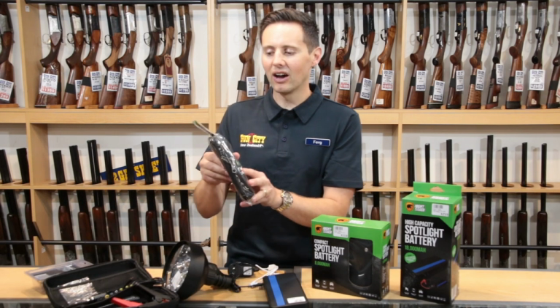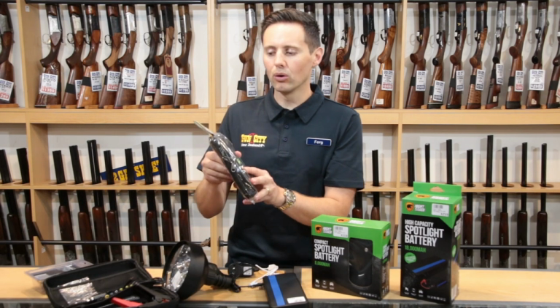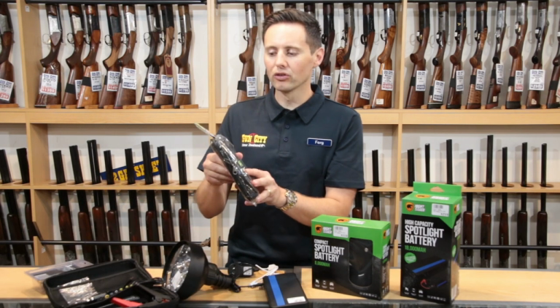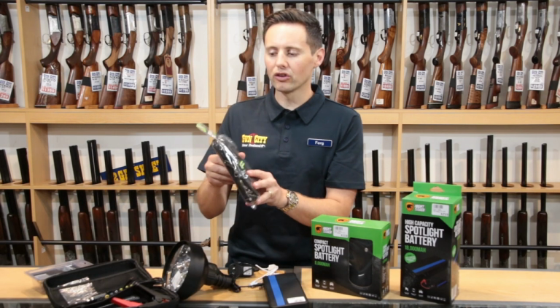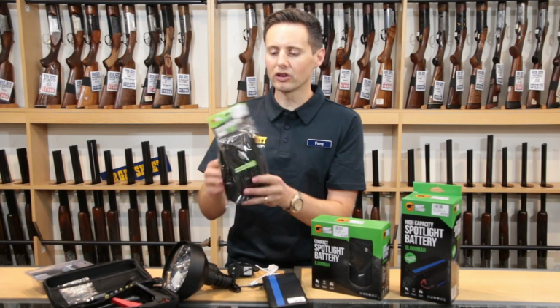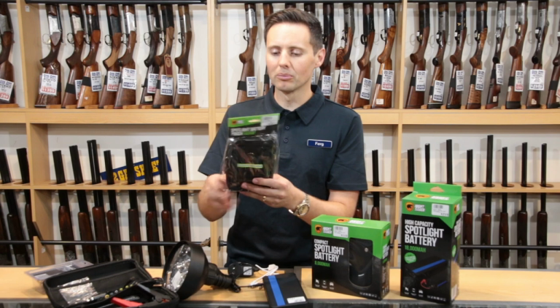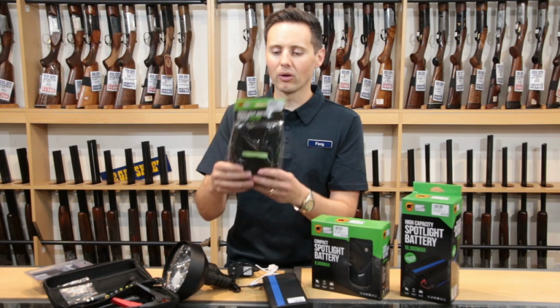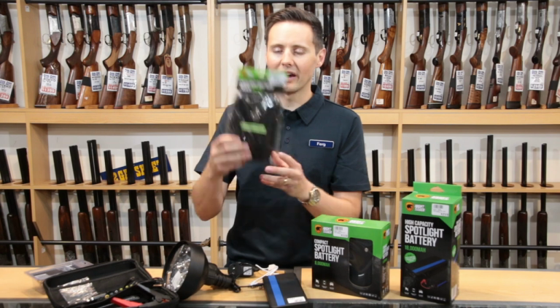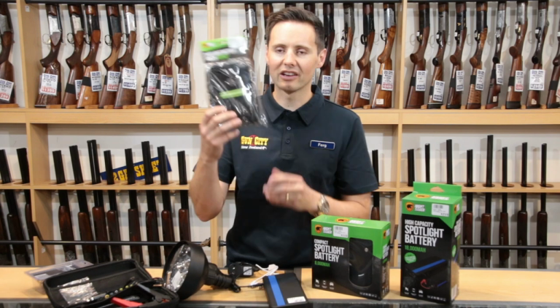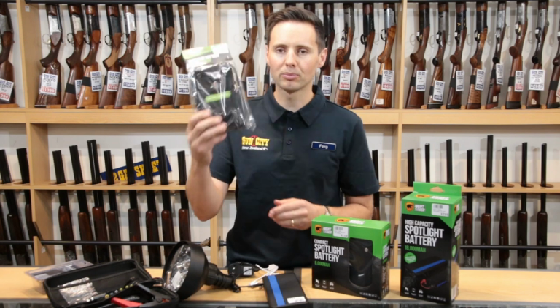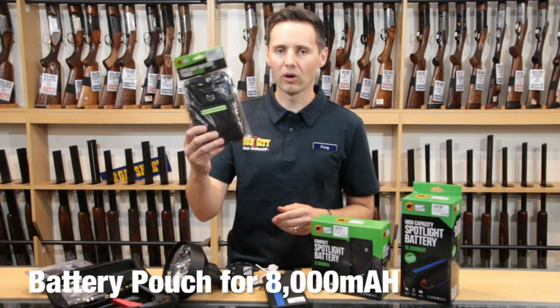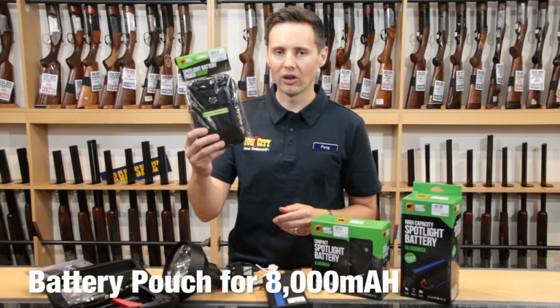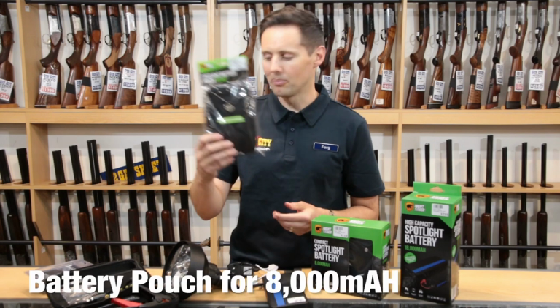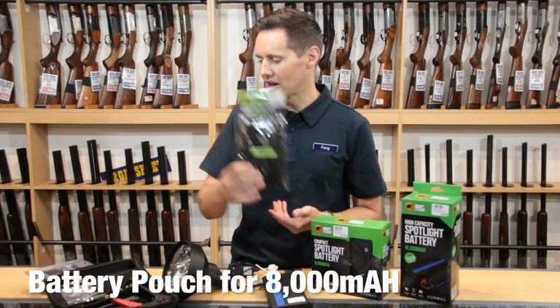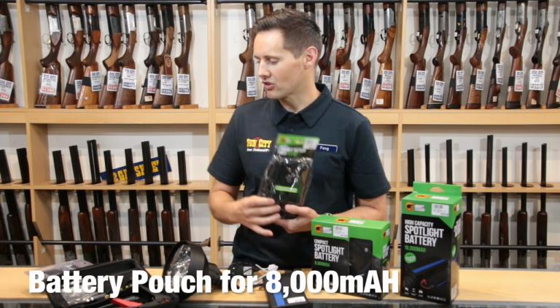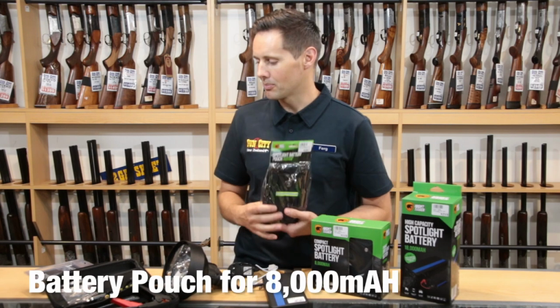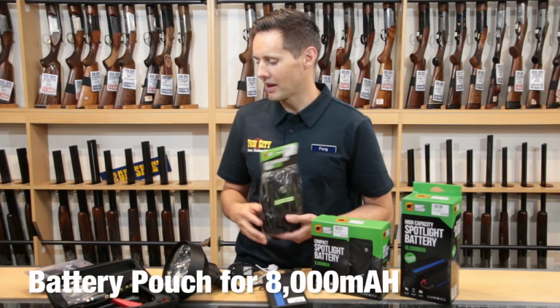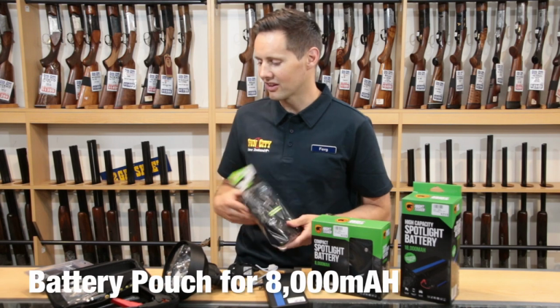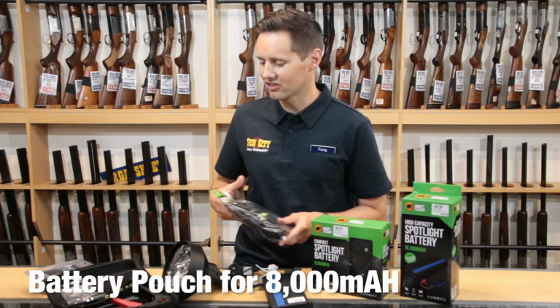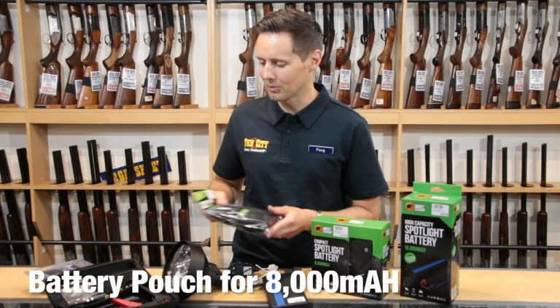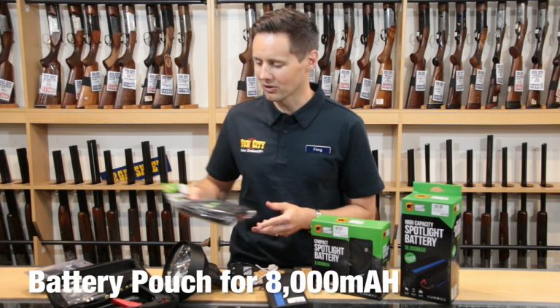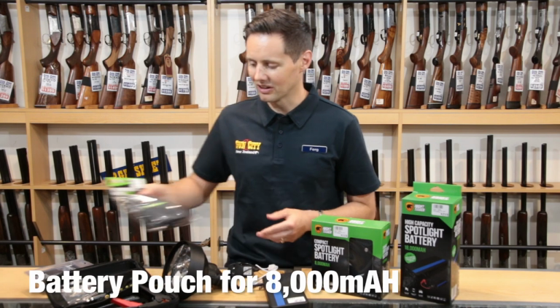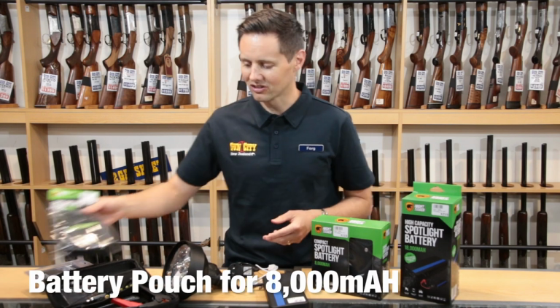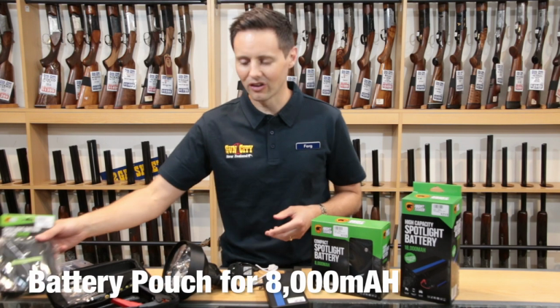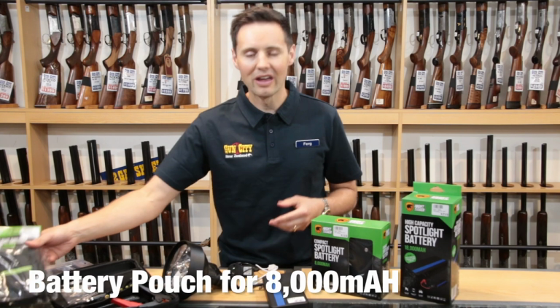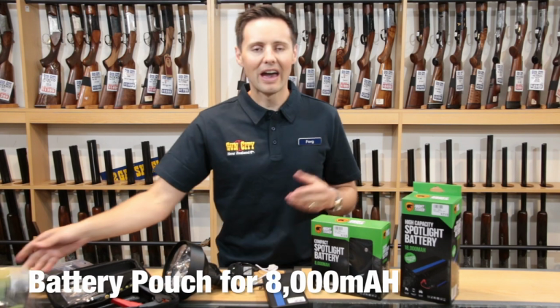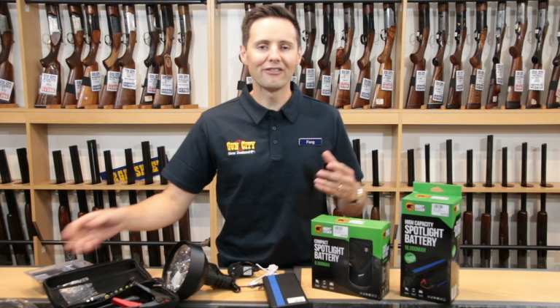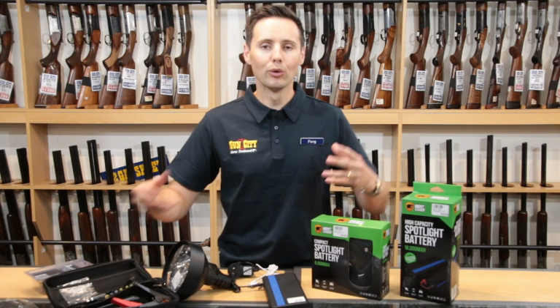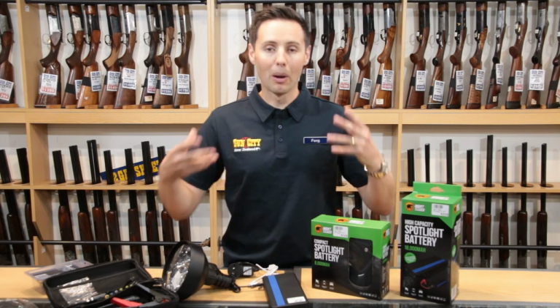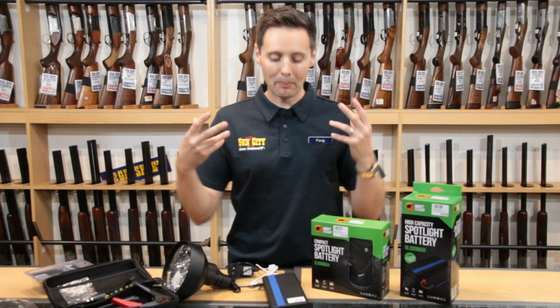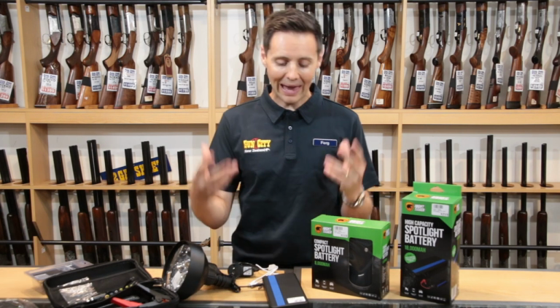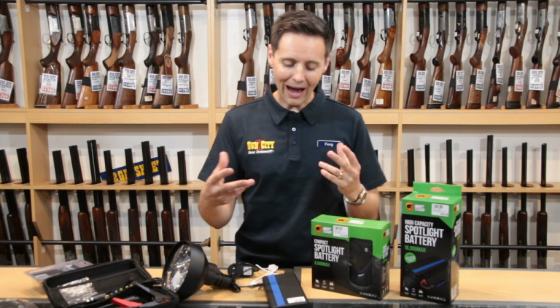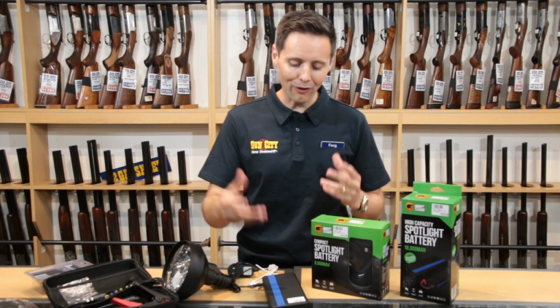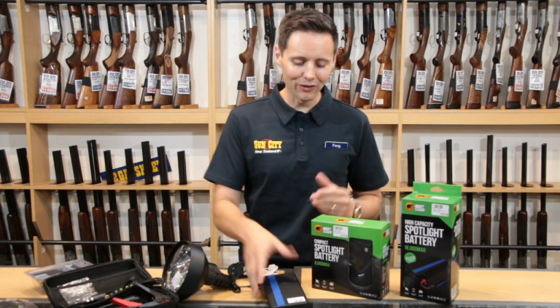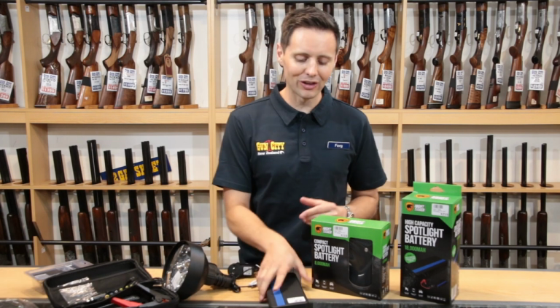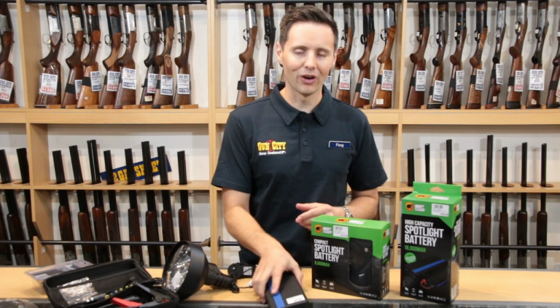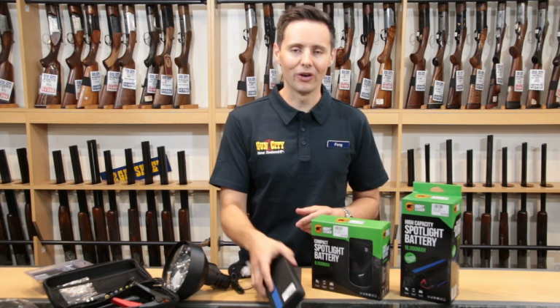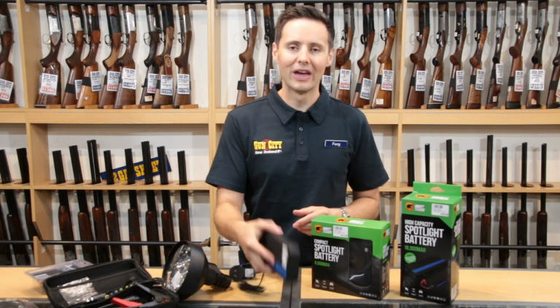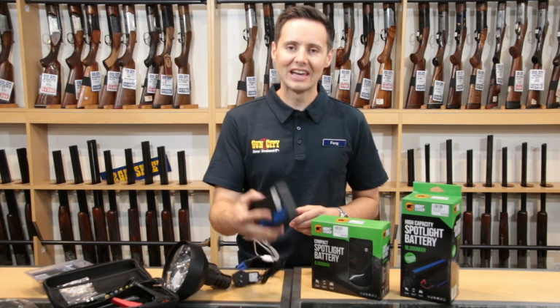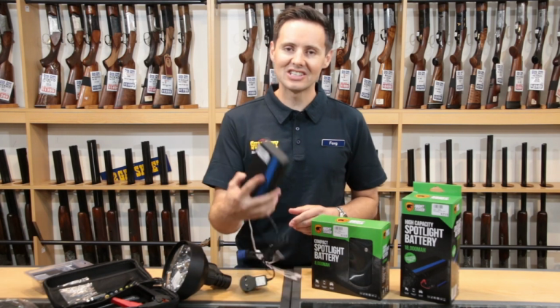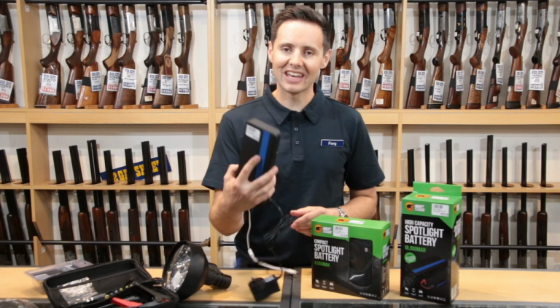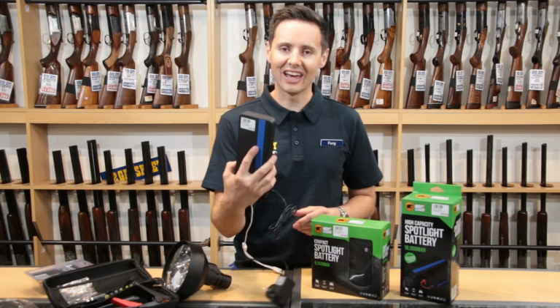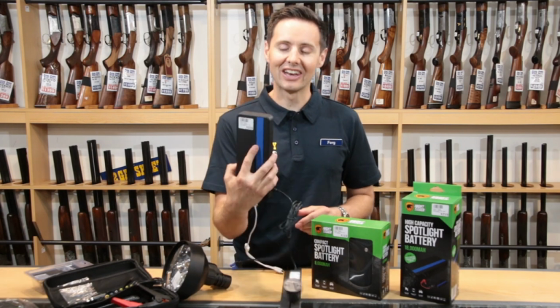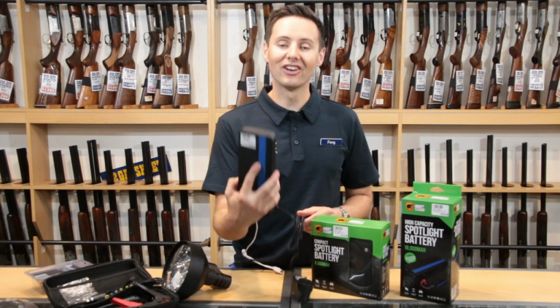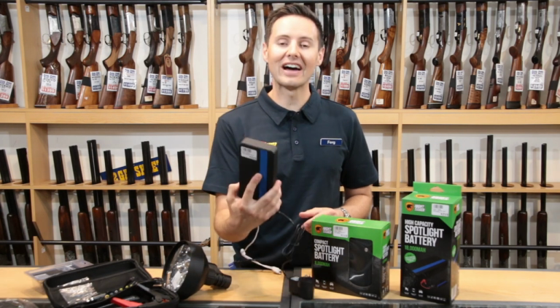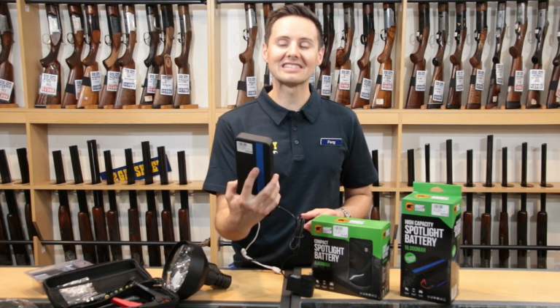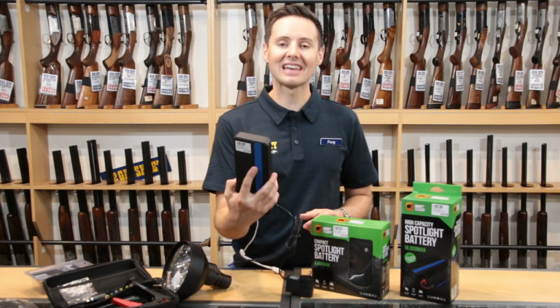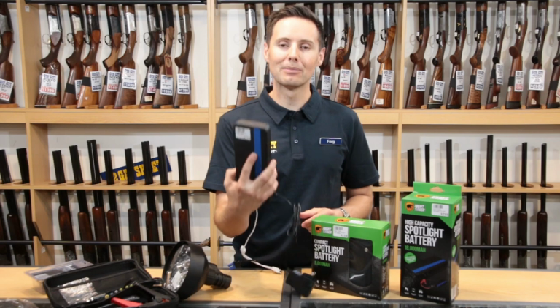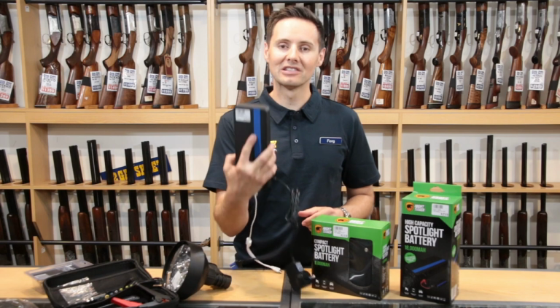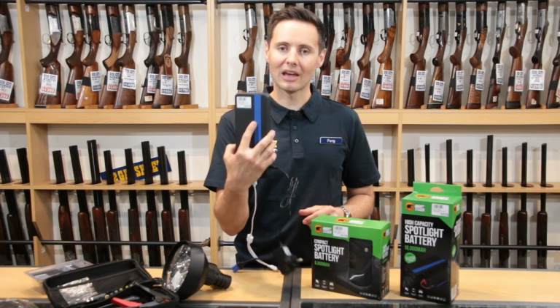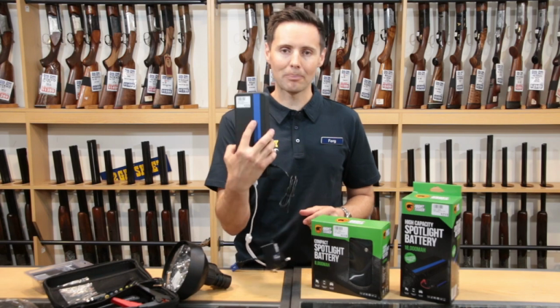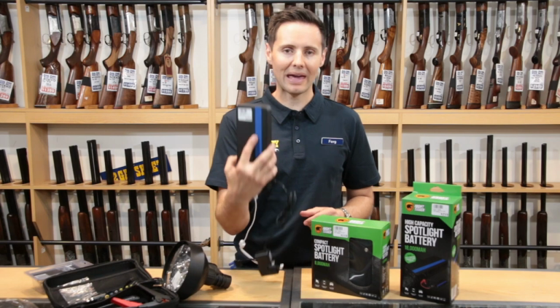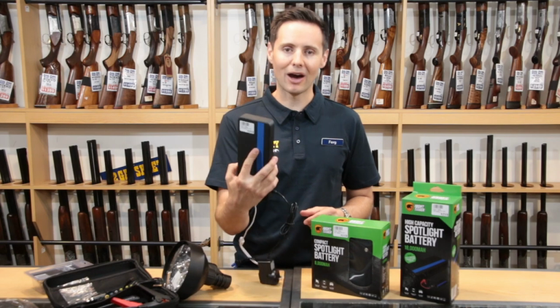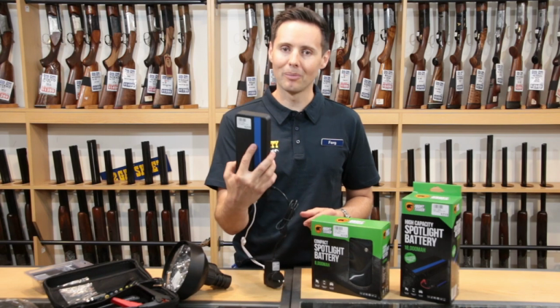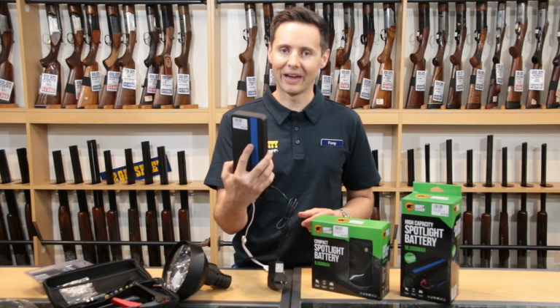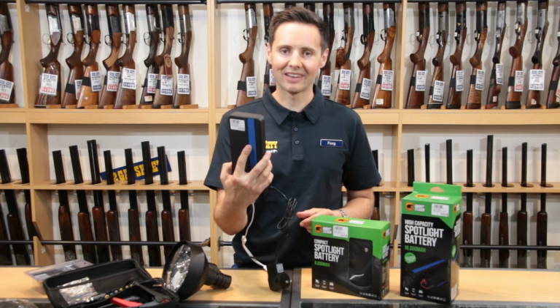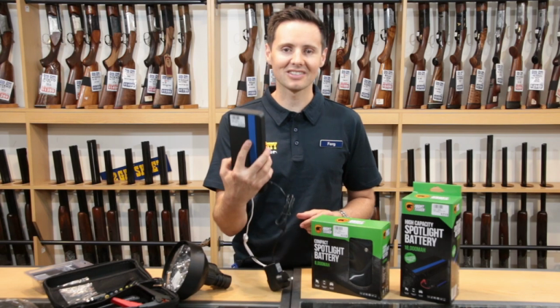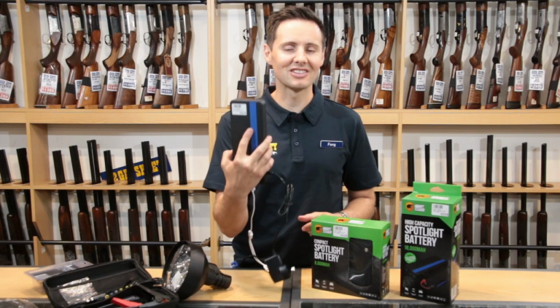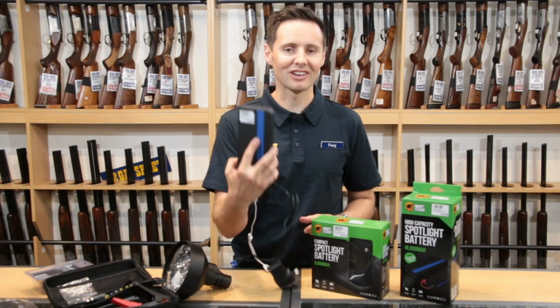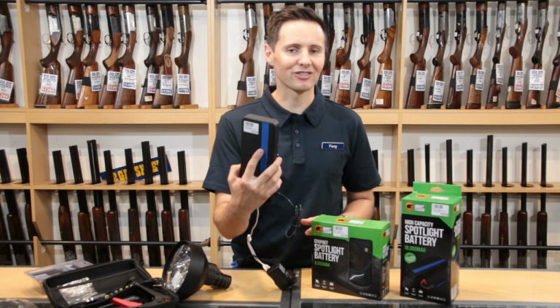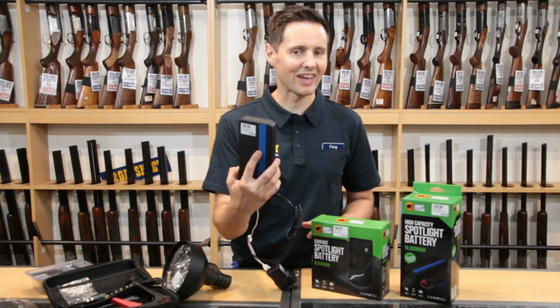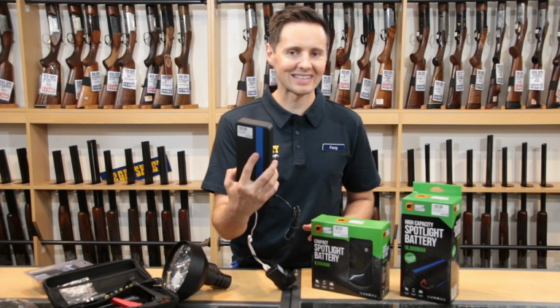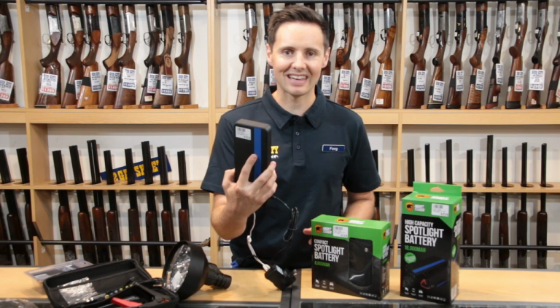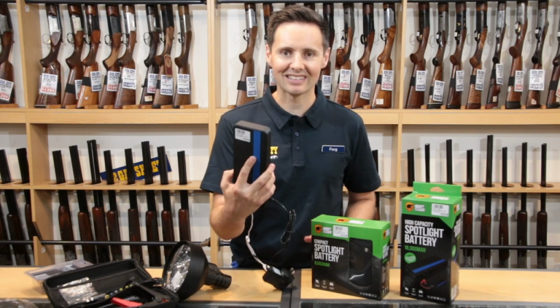You can also buy a spotlight battery pouch separately. So if you want power on the go, check out Nightsaber's power banks — just fantastic.